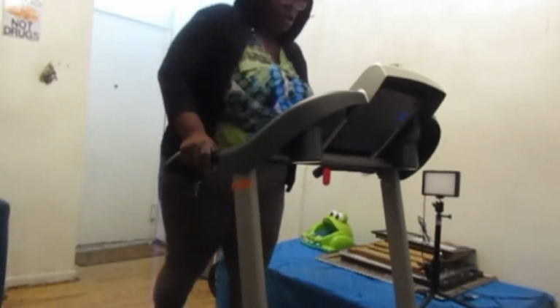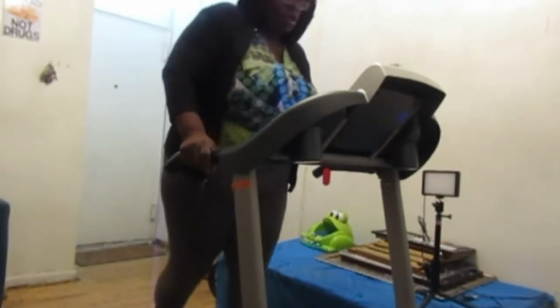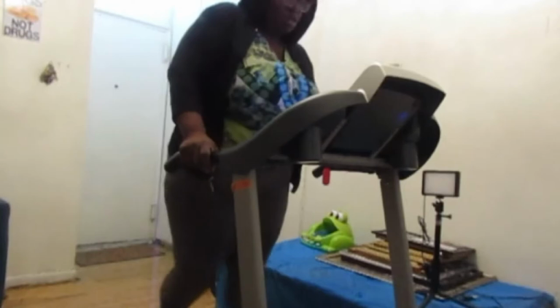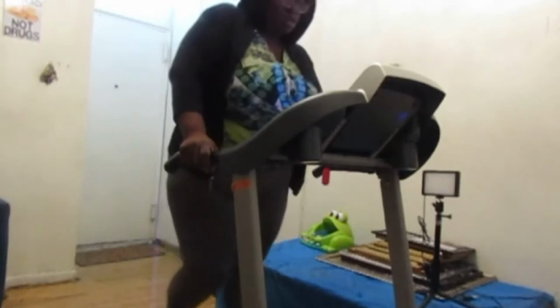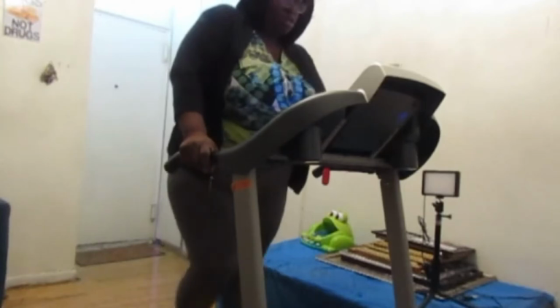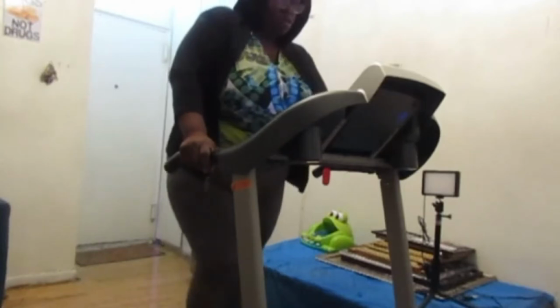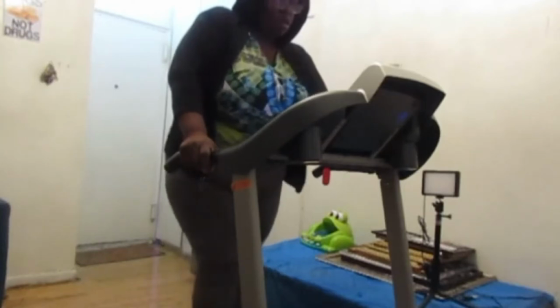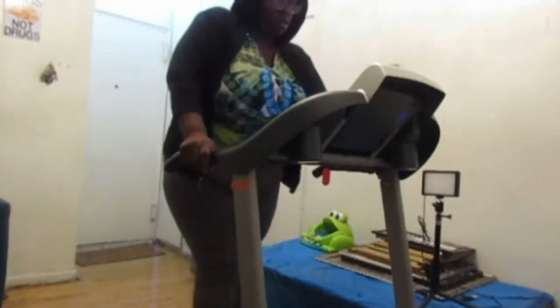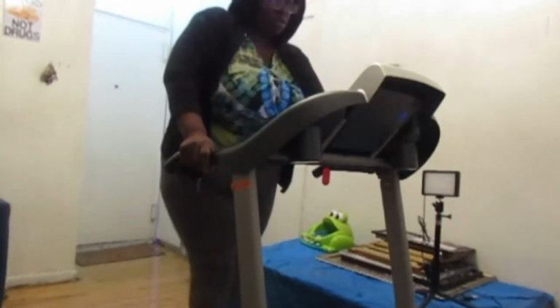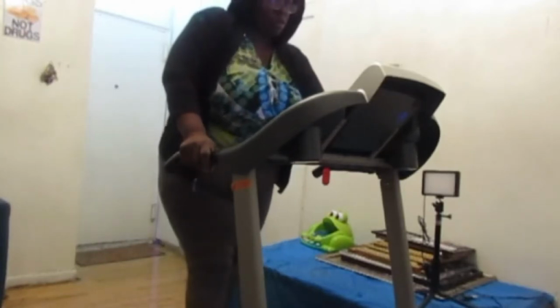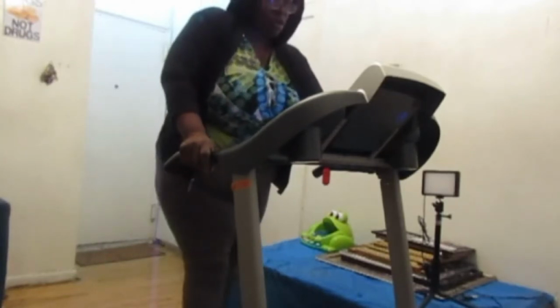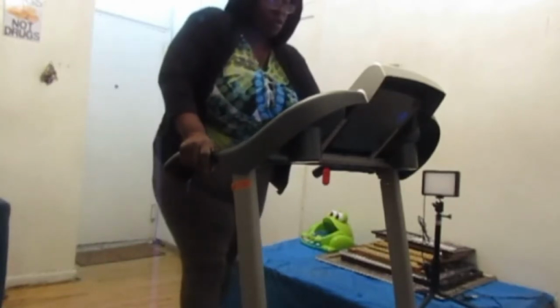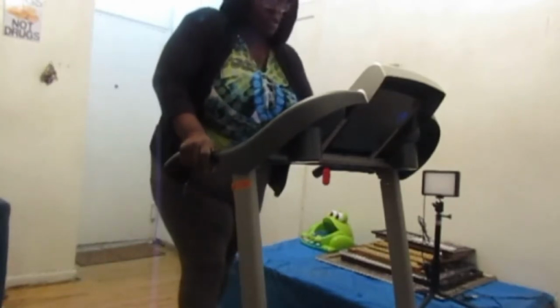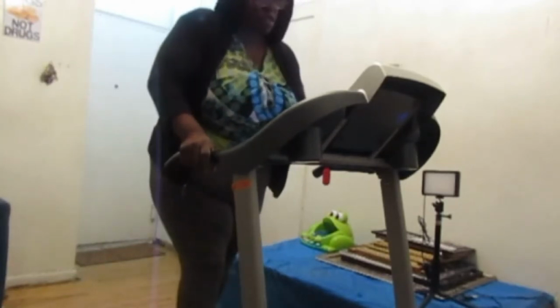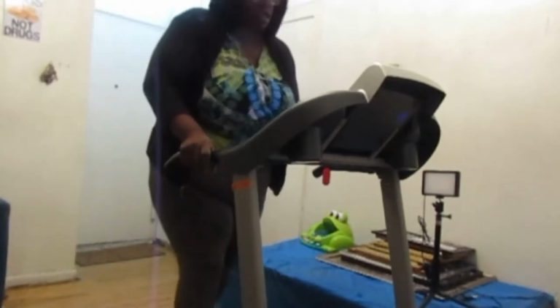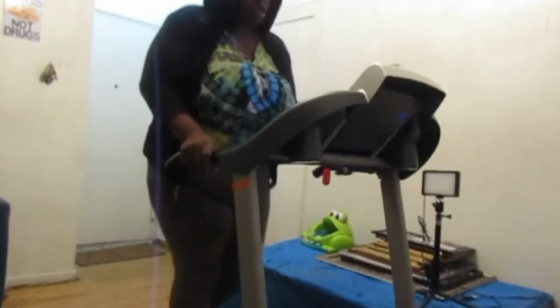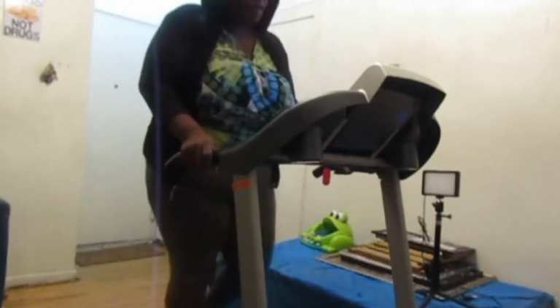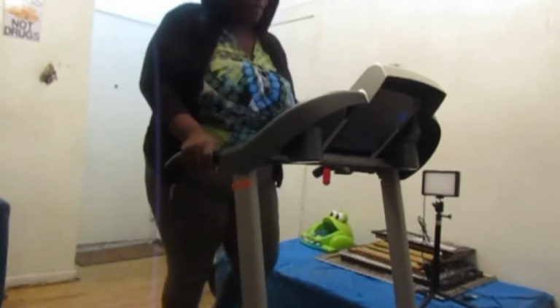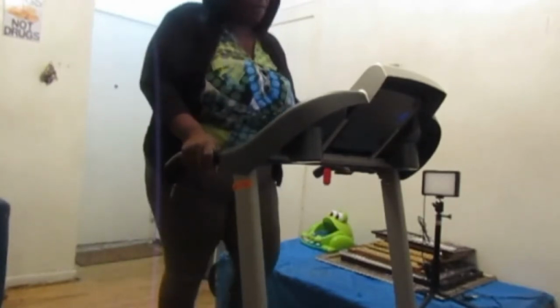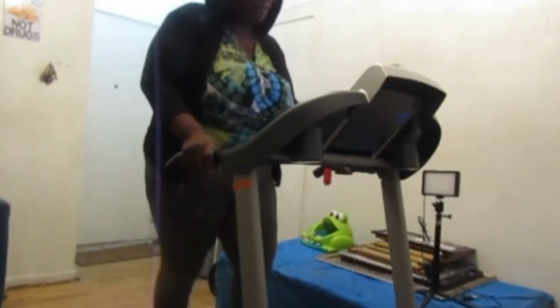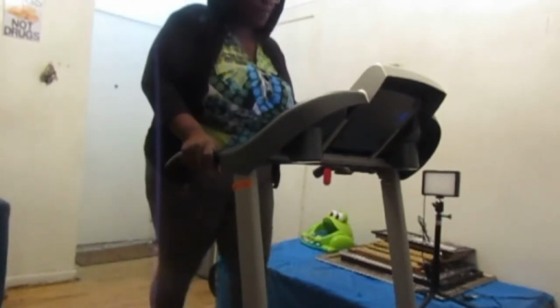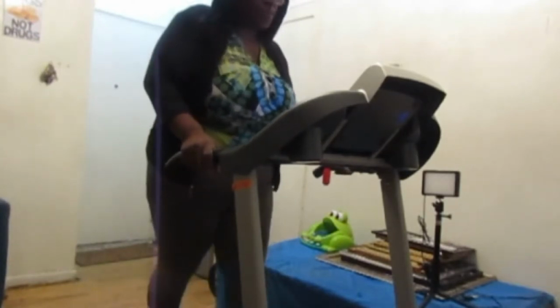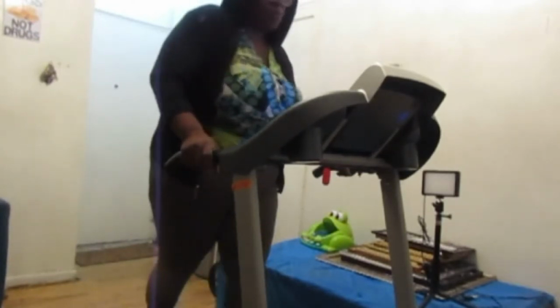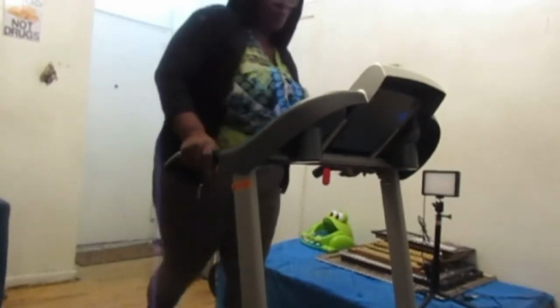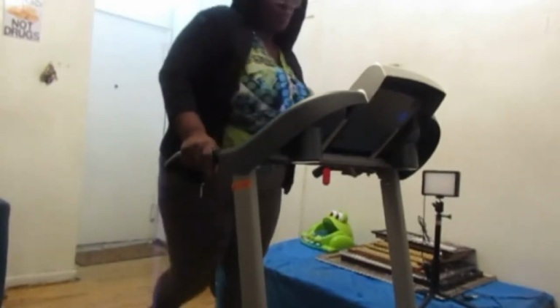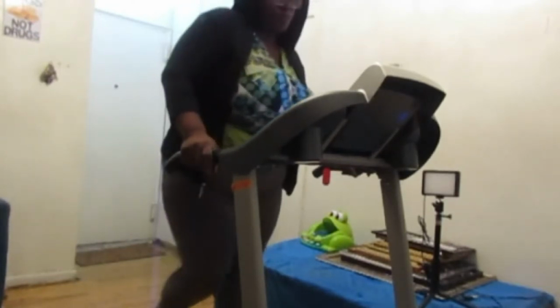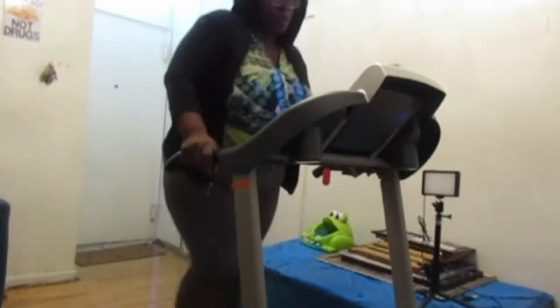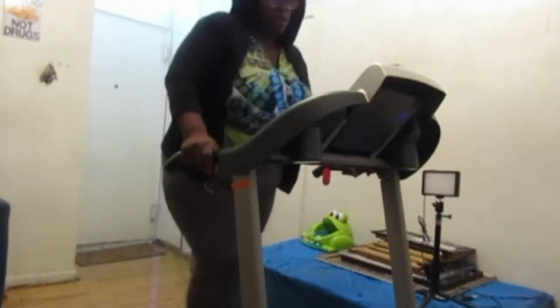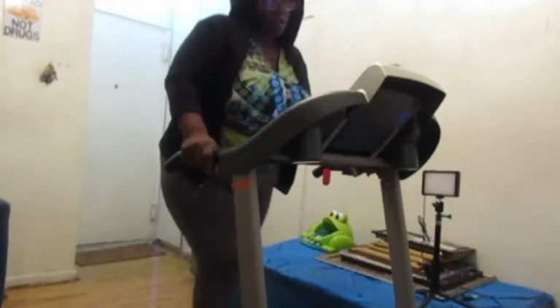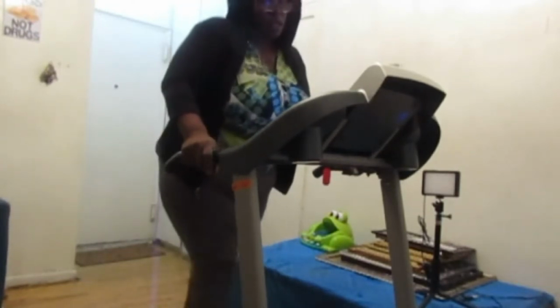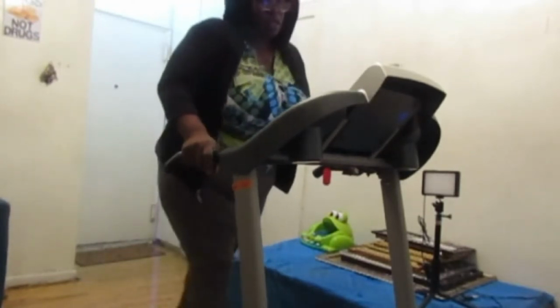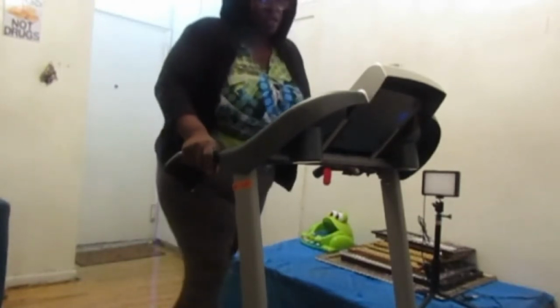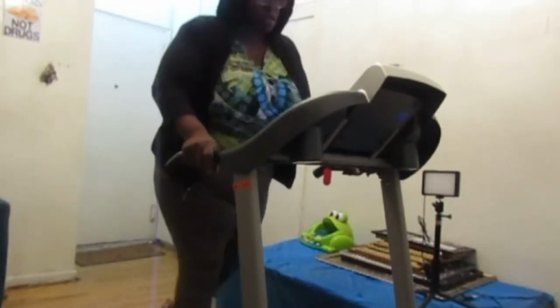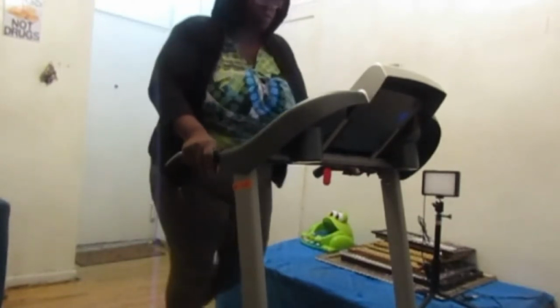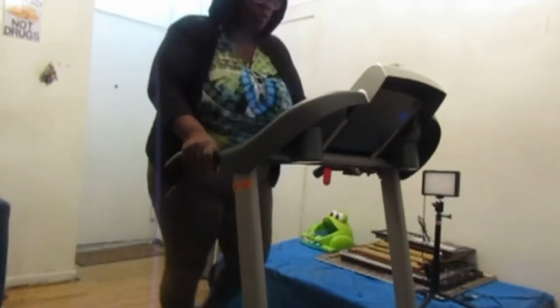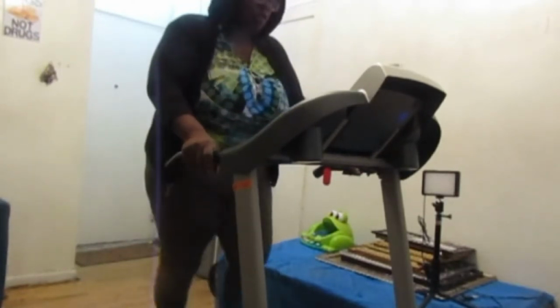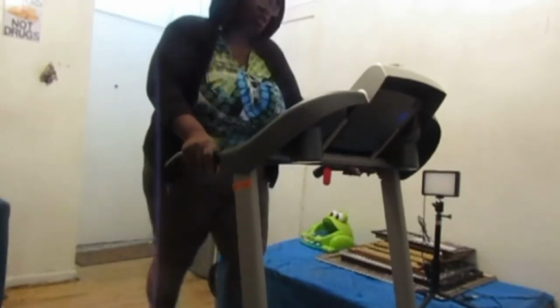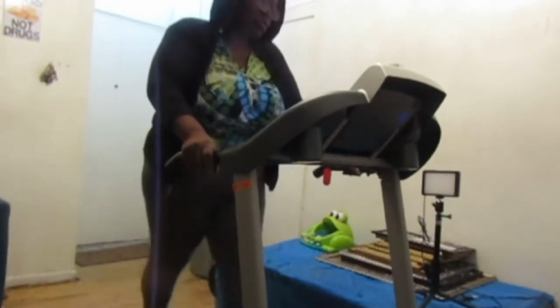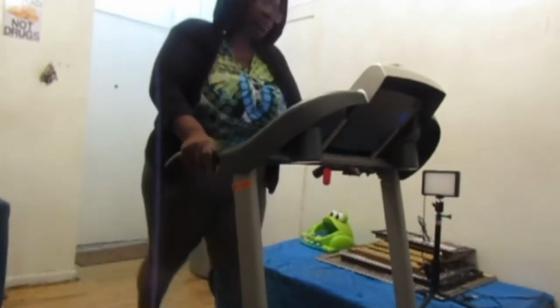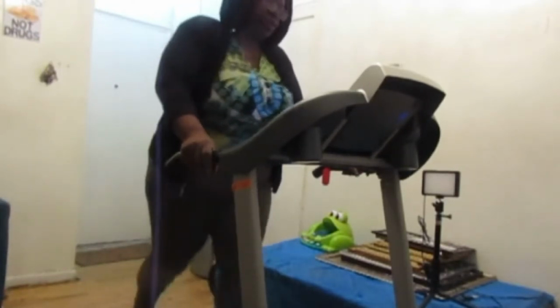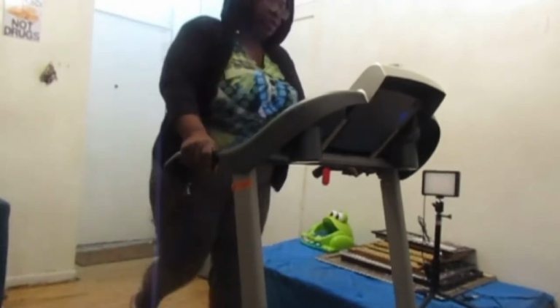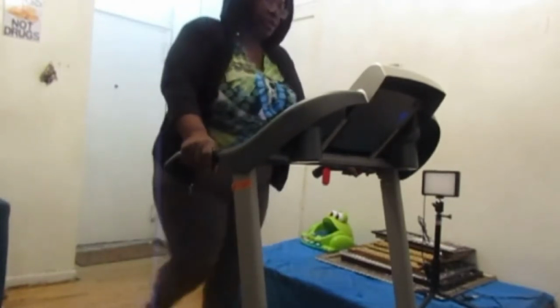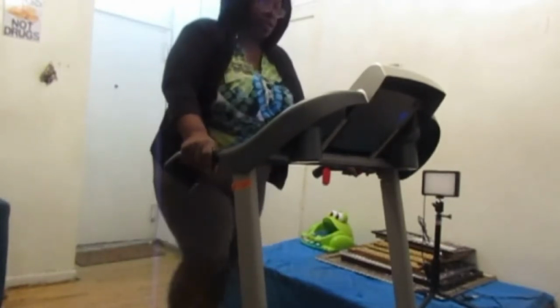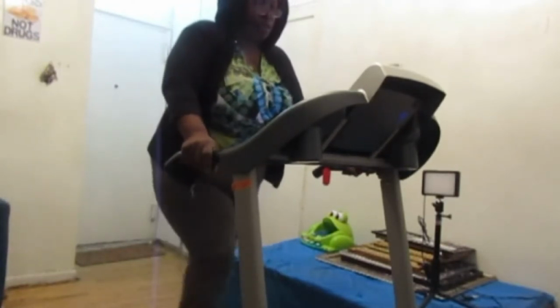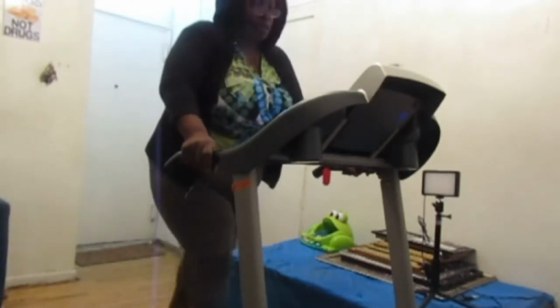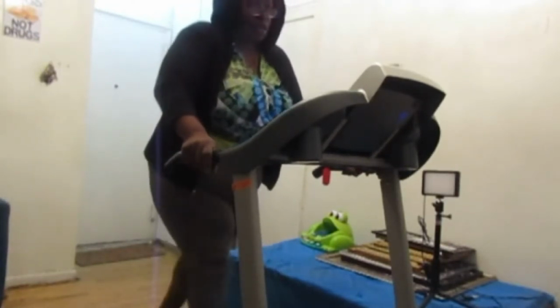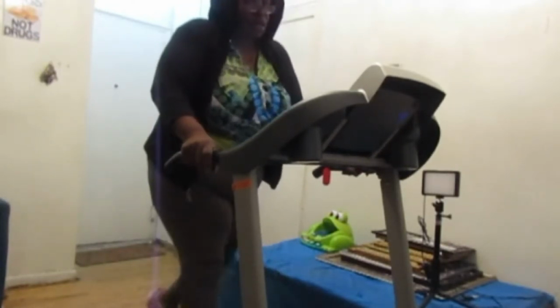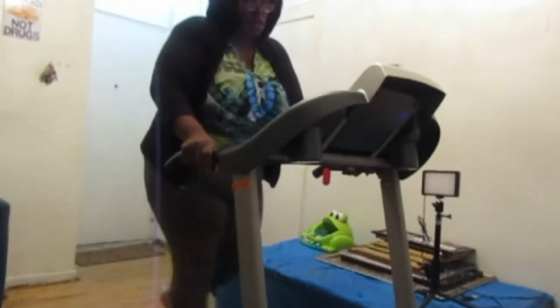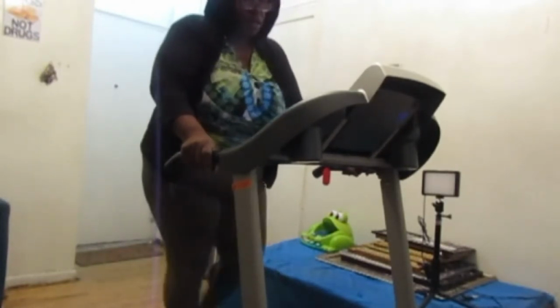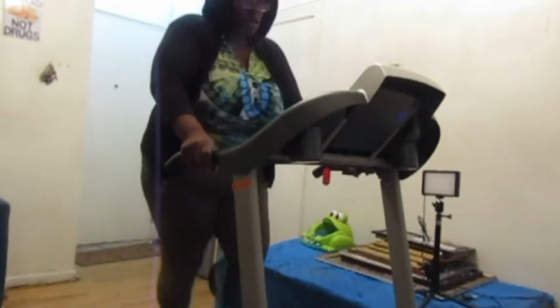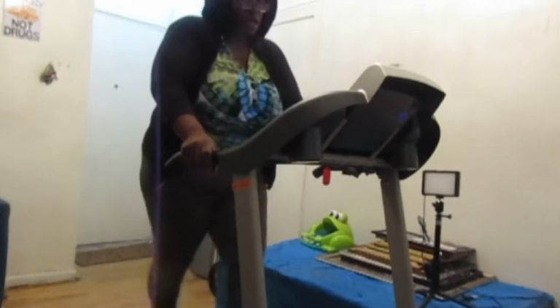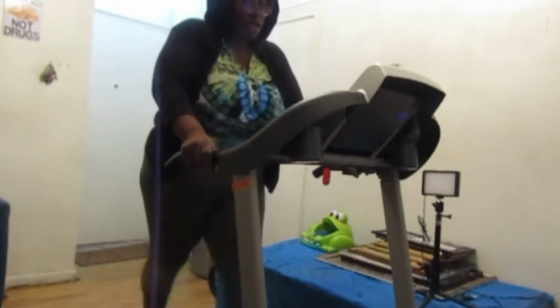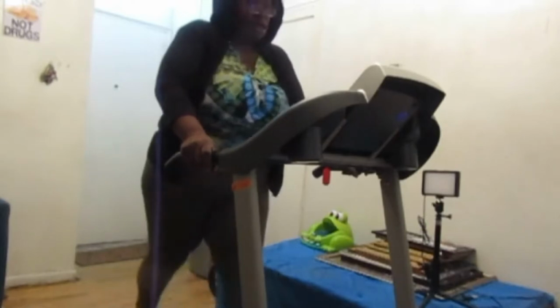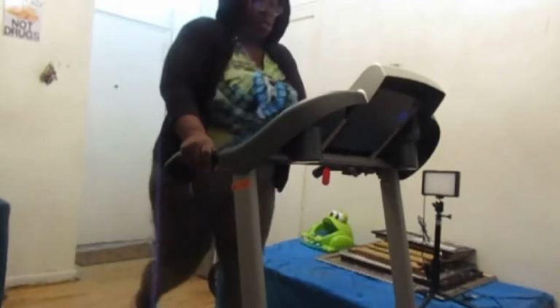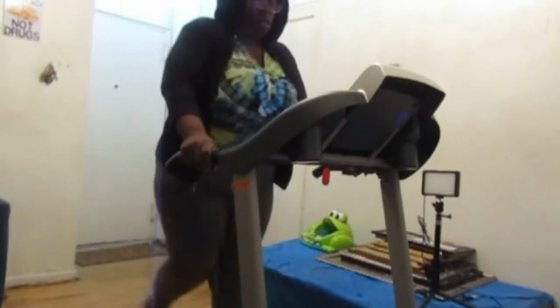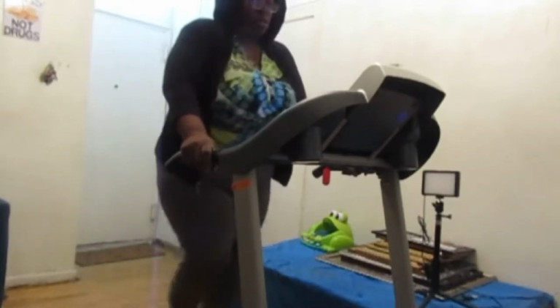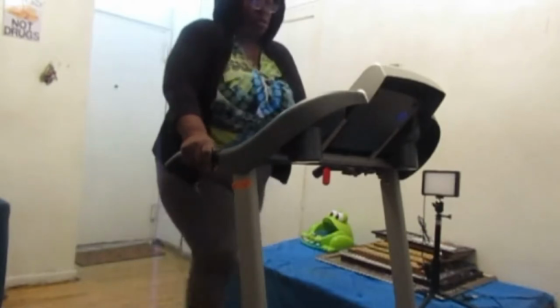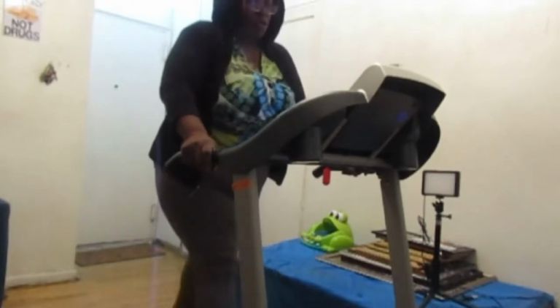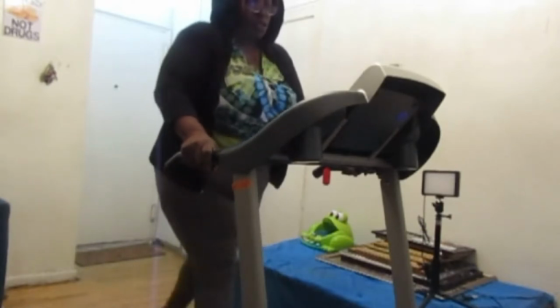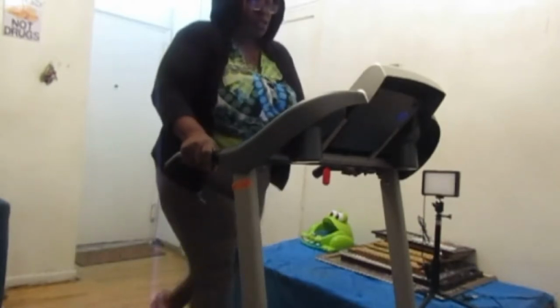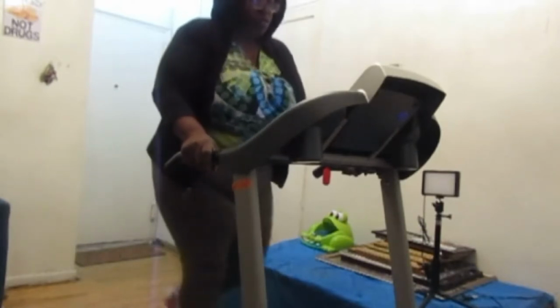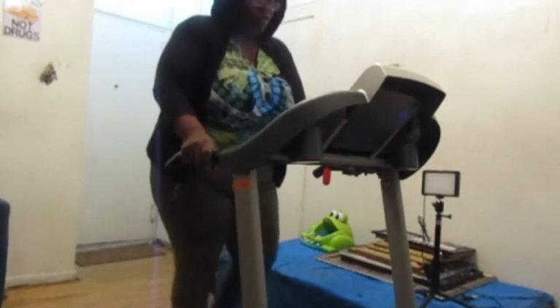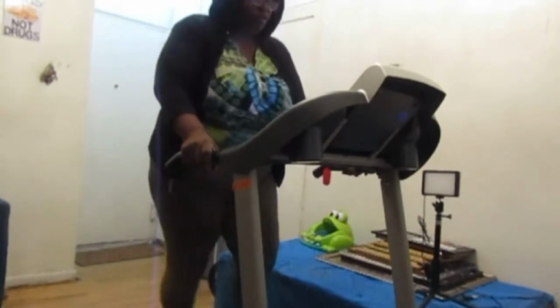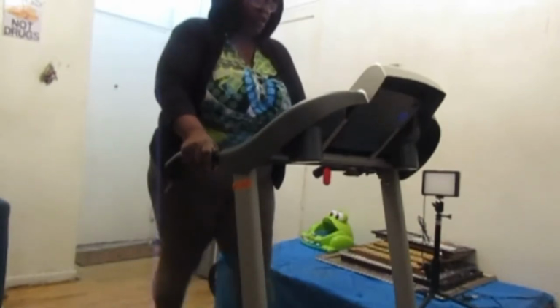Two miles per hour. Let's see. That's going to be a little better. Oh, that's too fast.